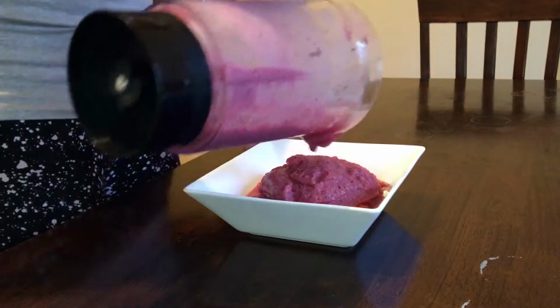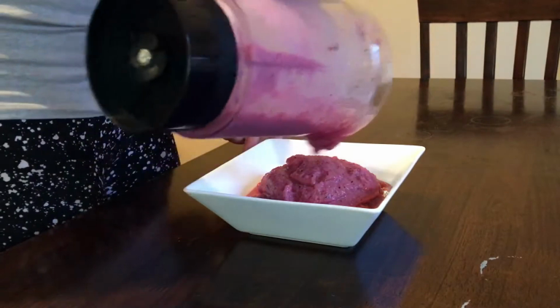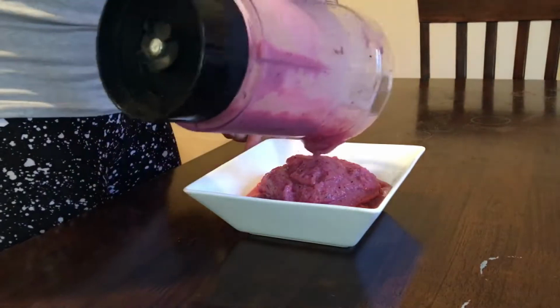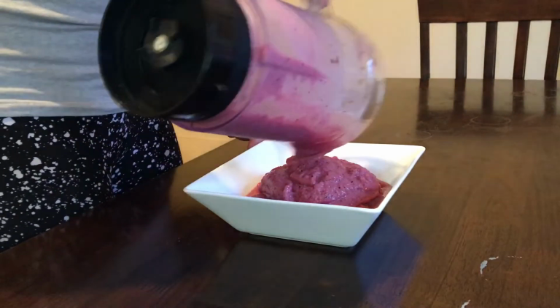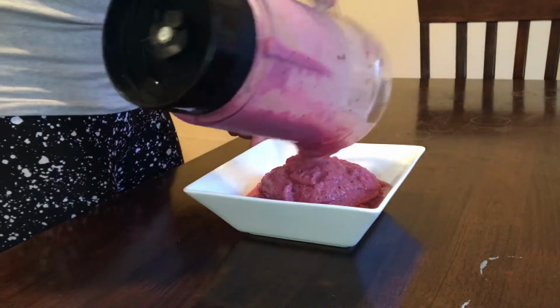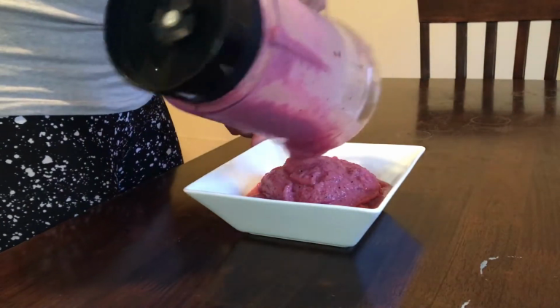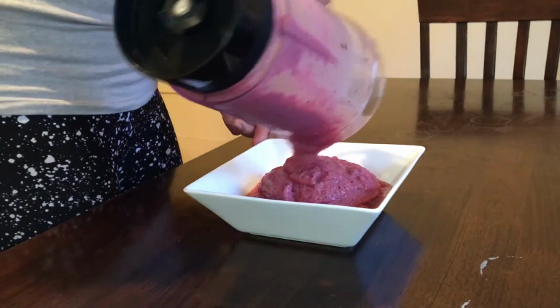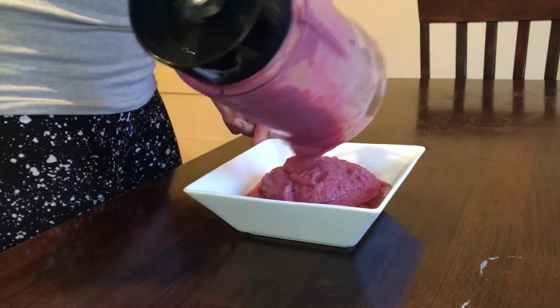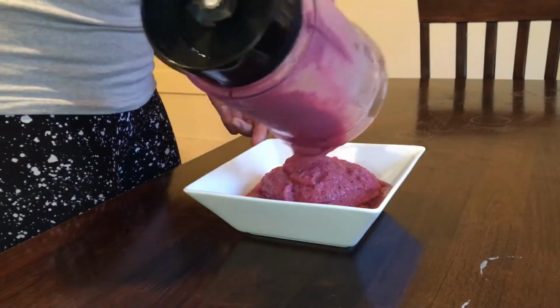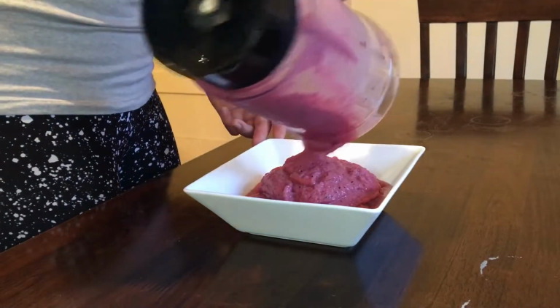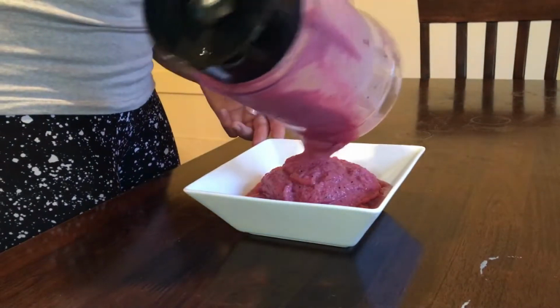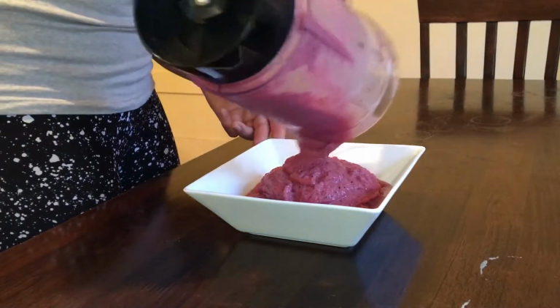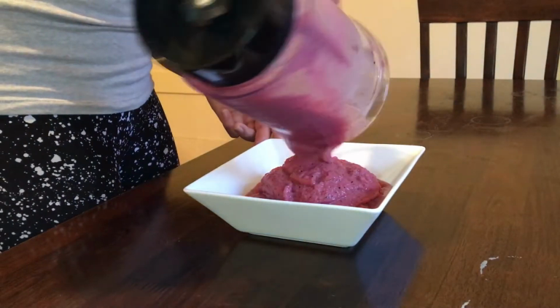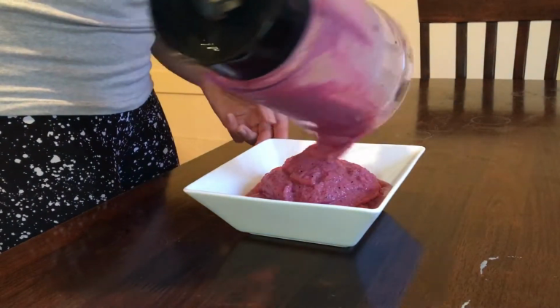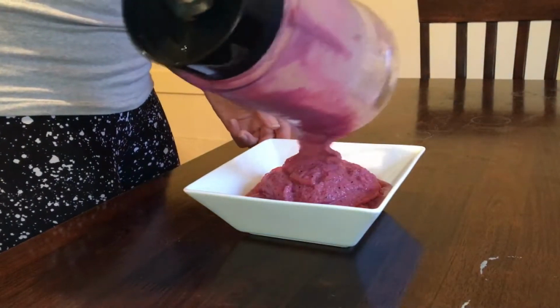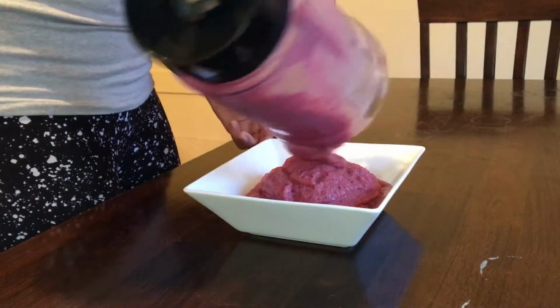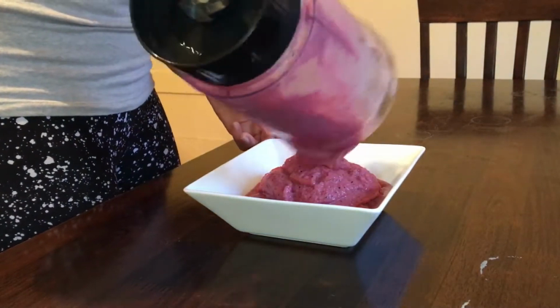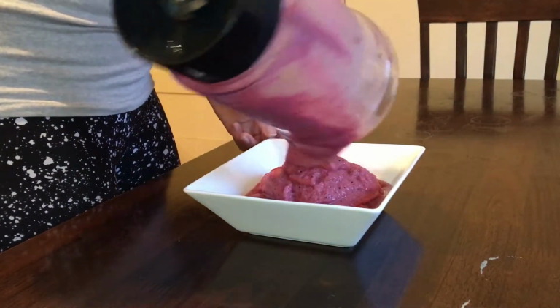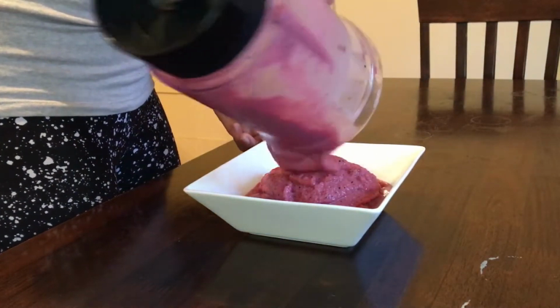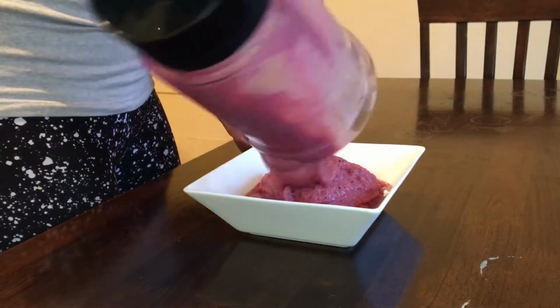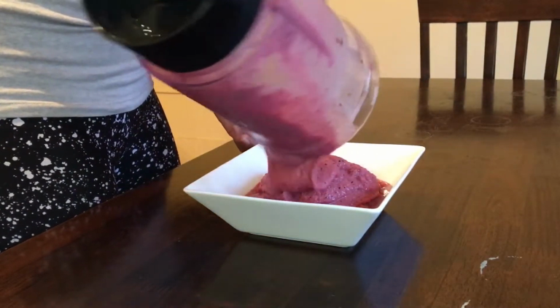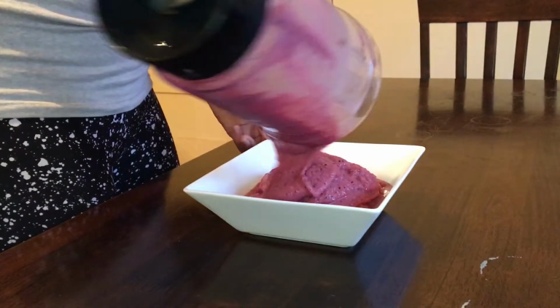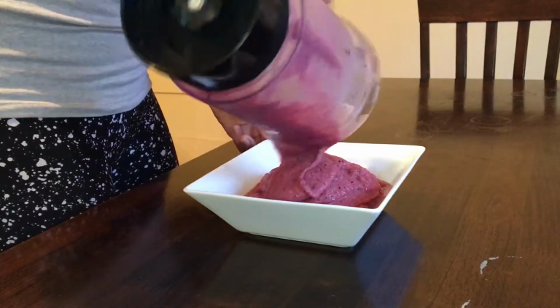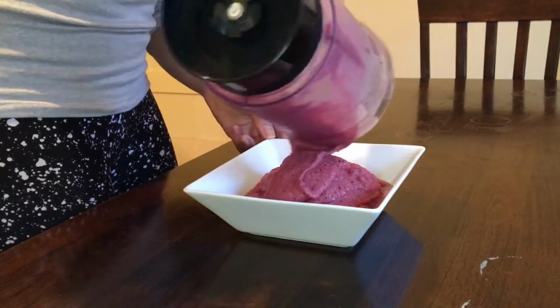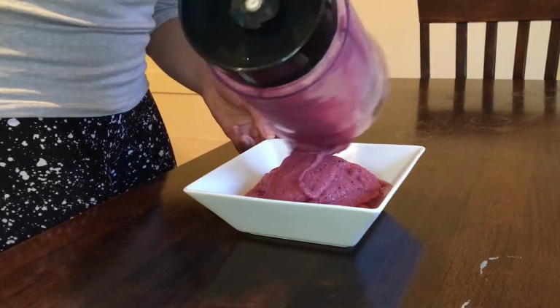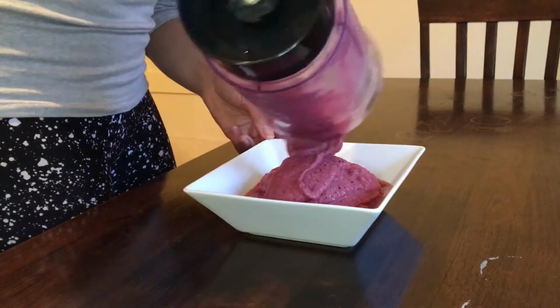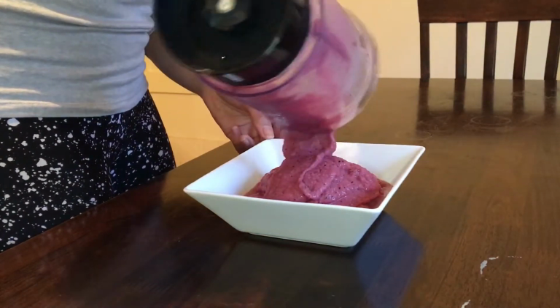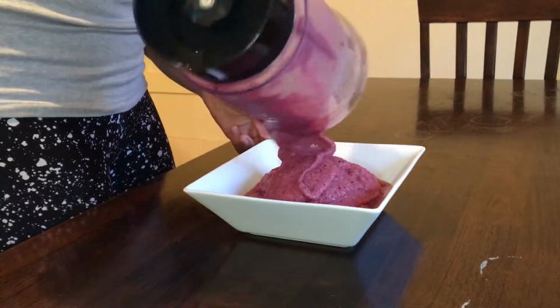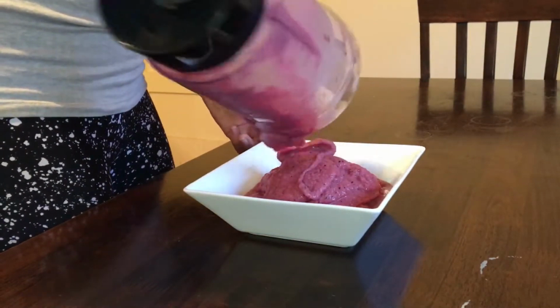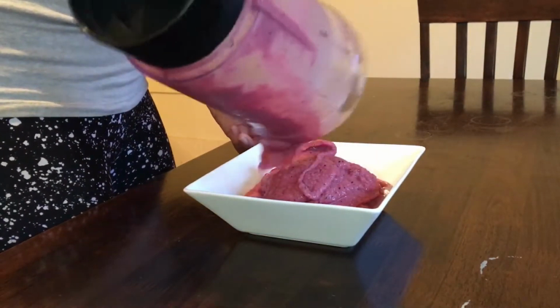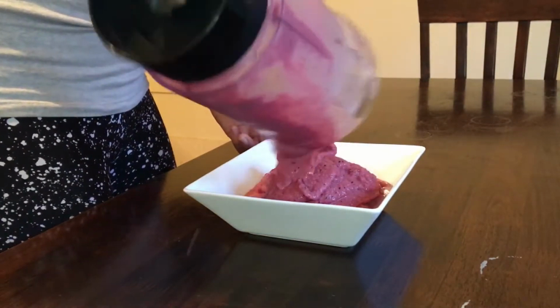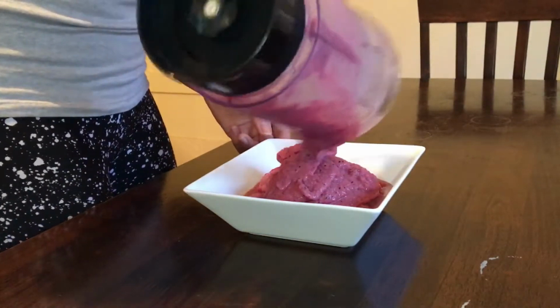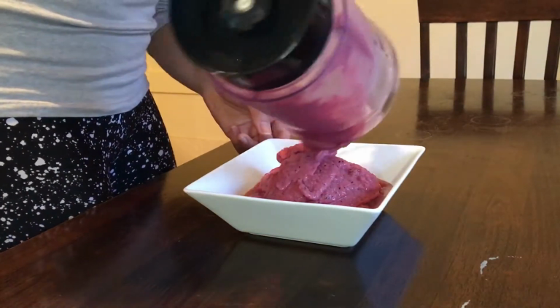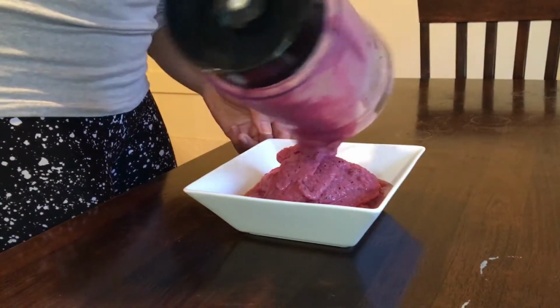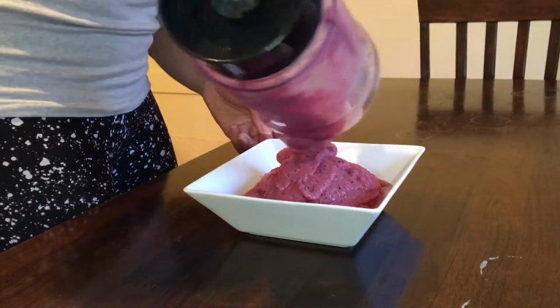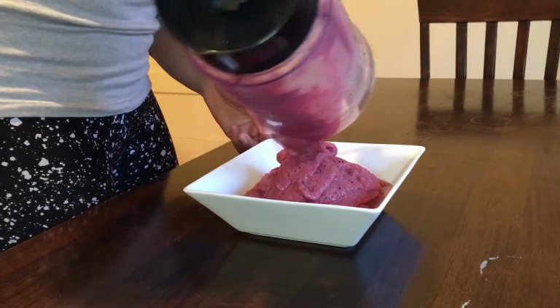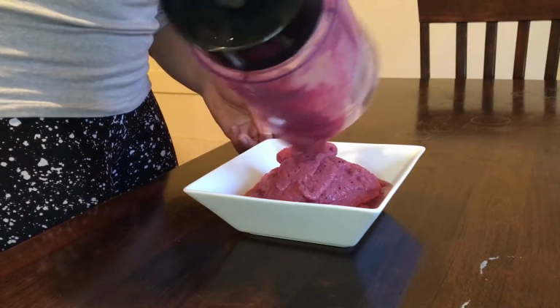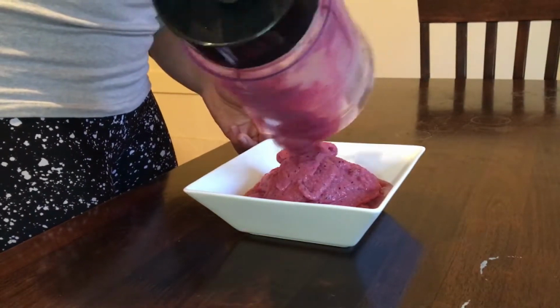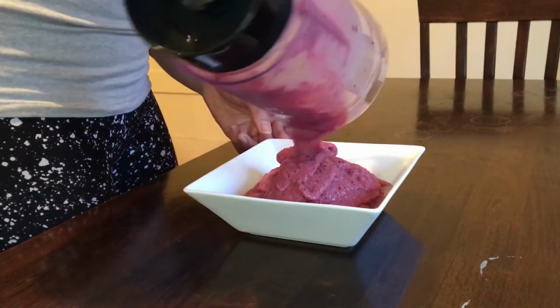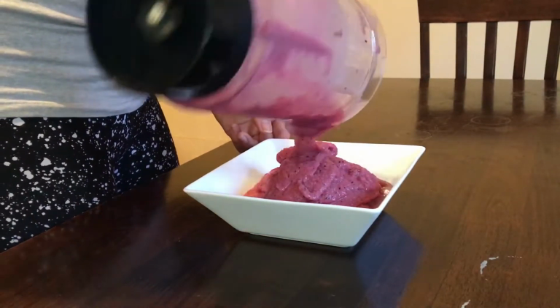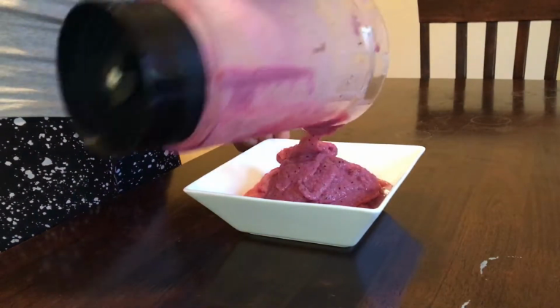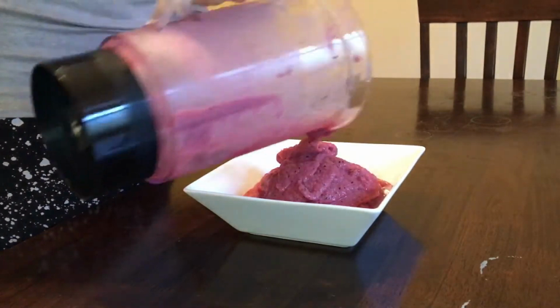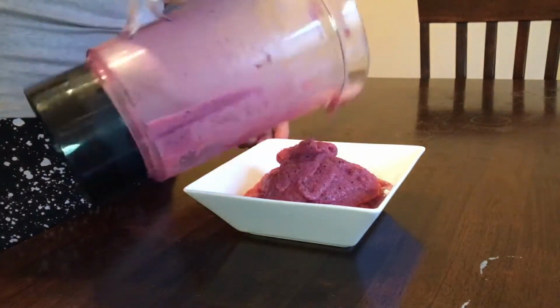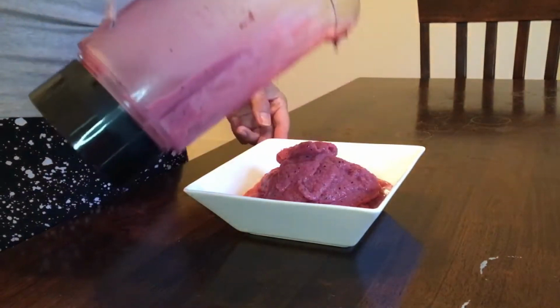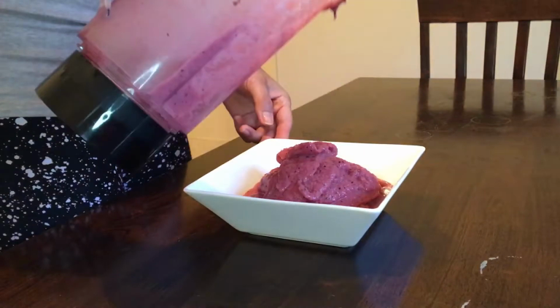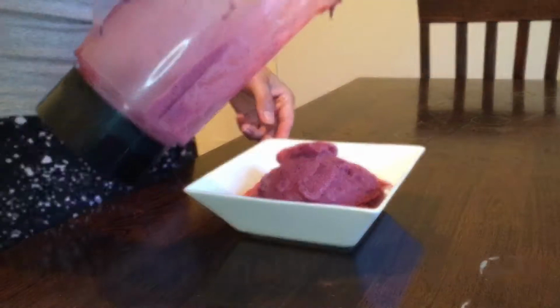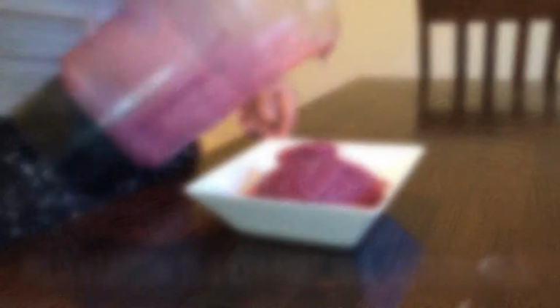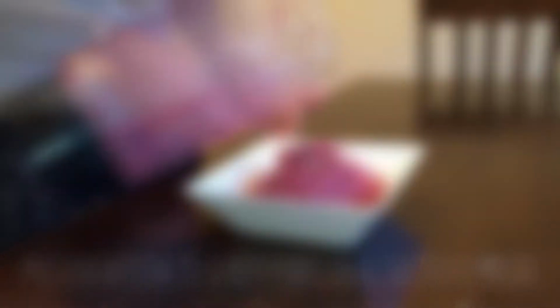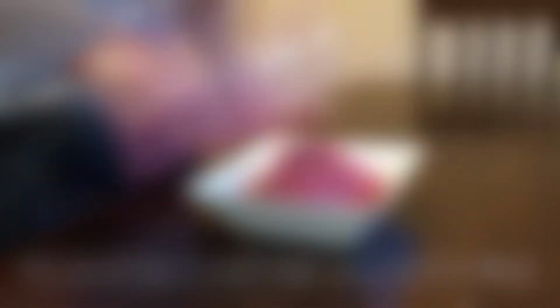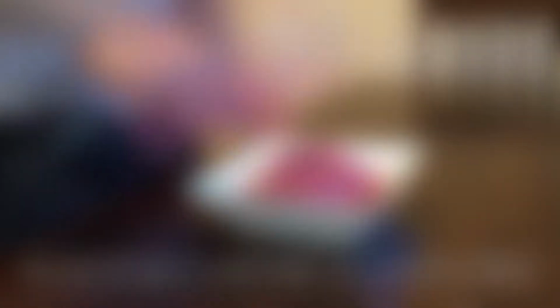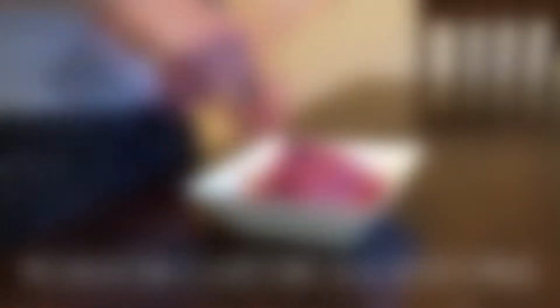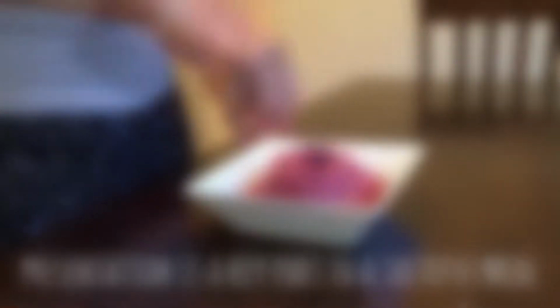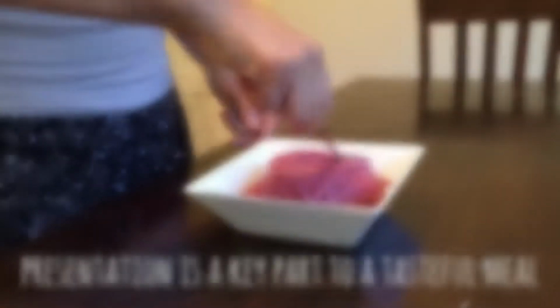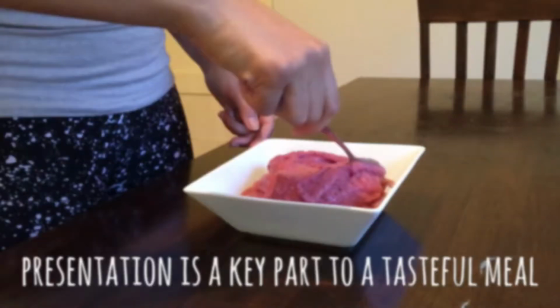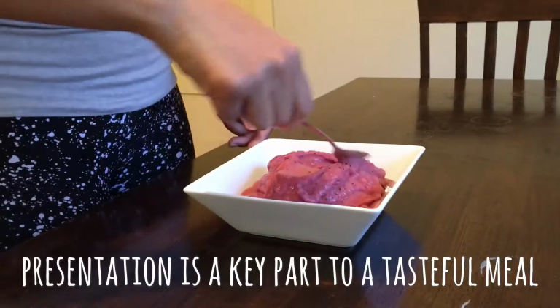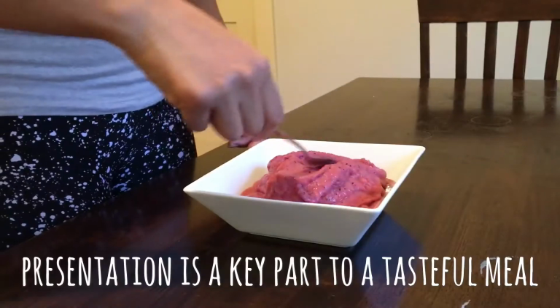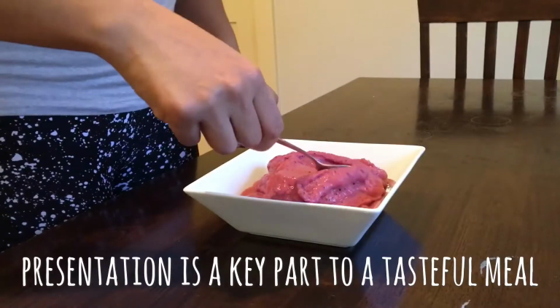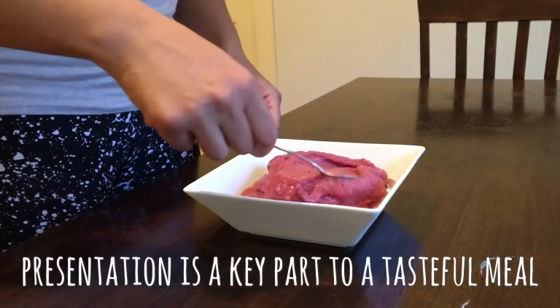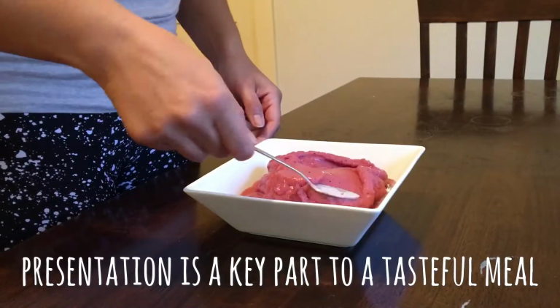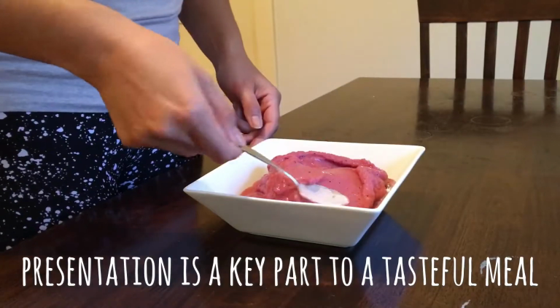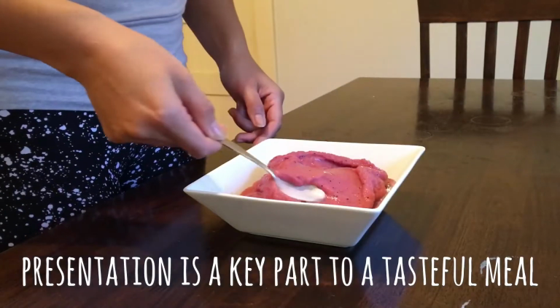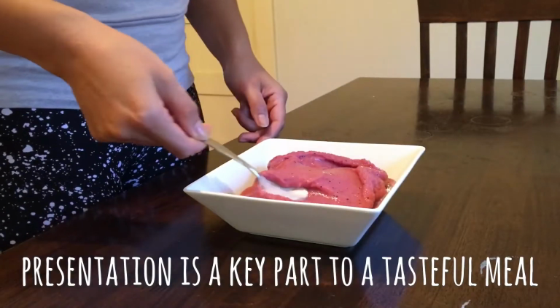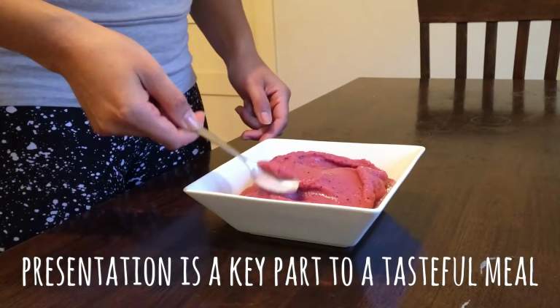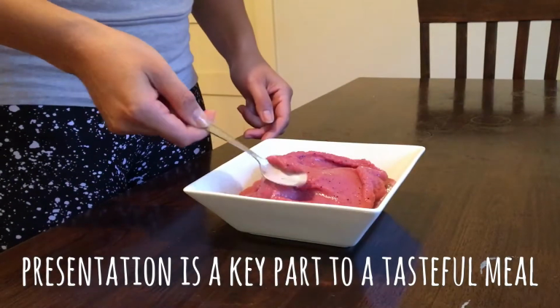Even though I cook at home more often than eating out, I still find presentation an important key factor to a tasty meal.